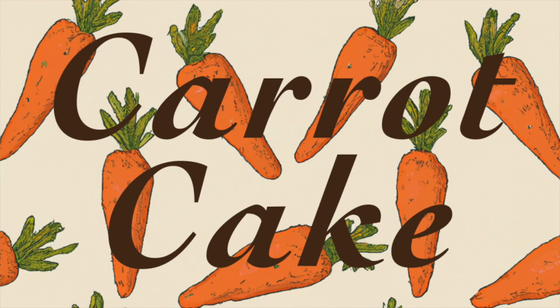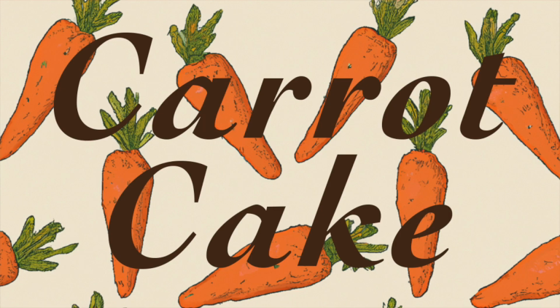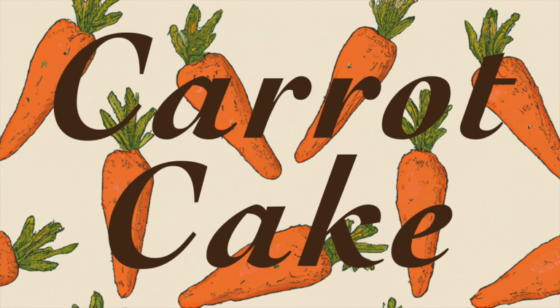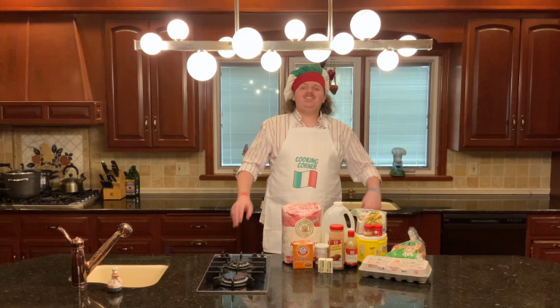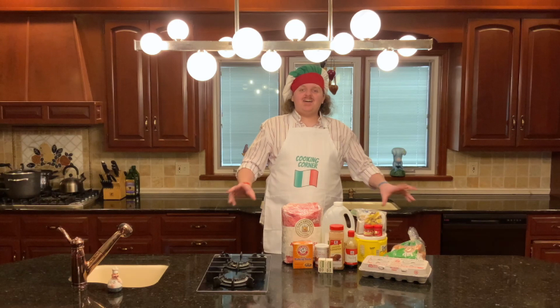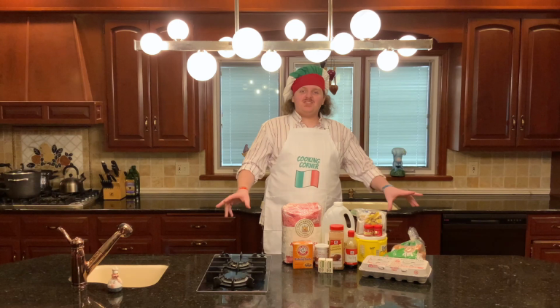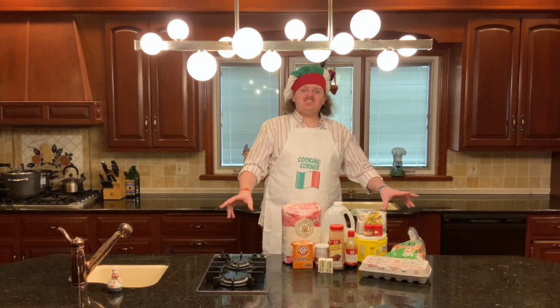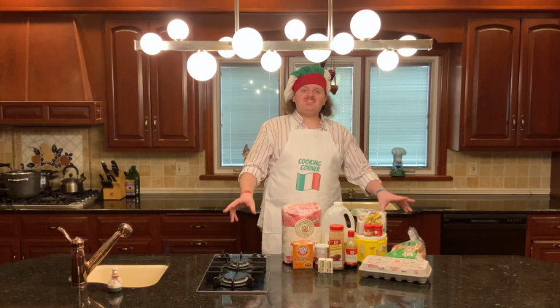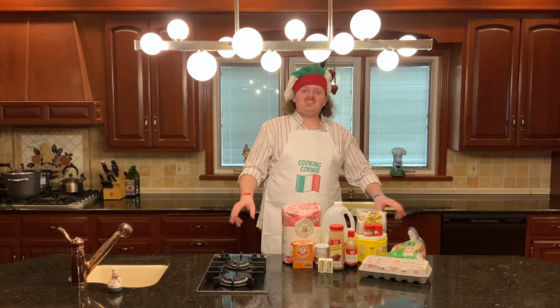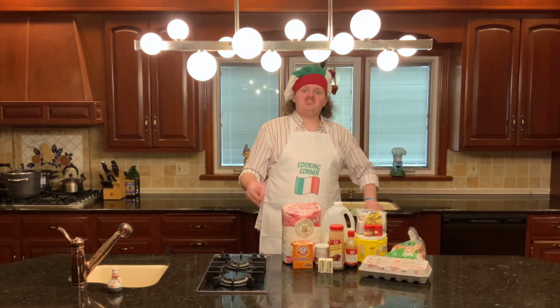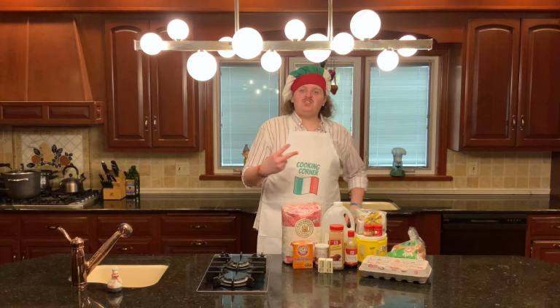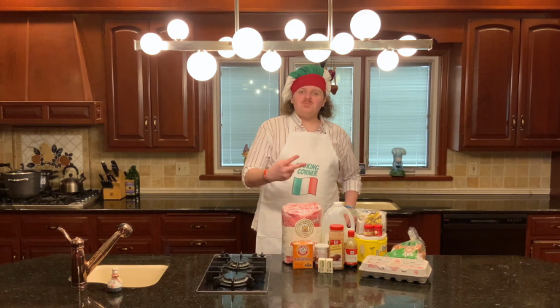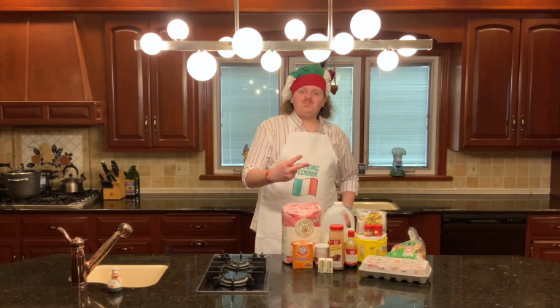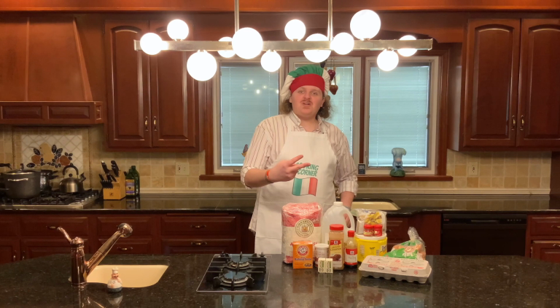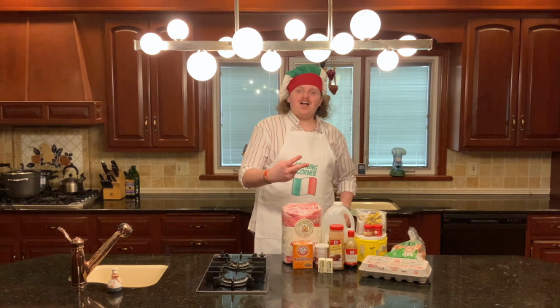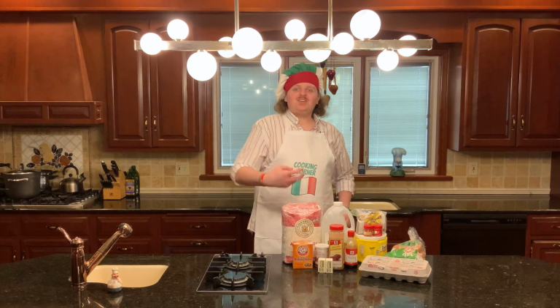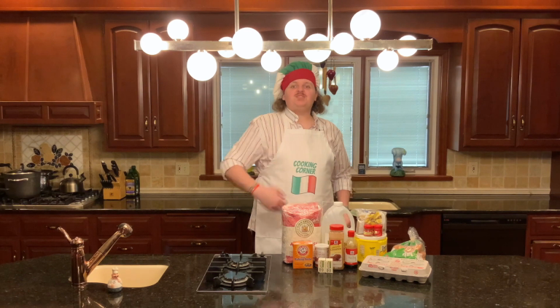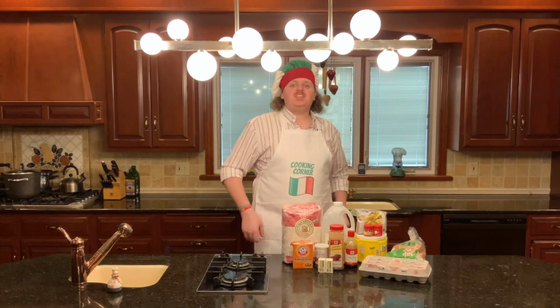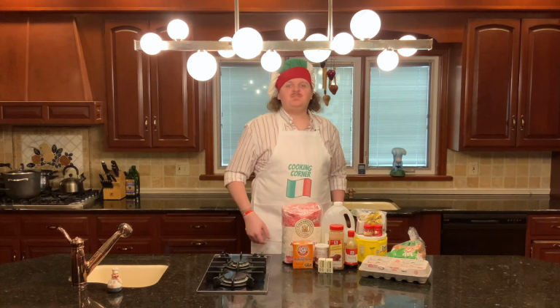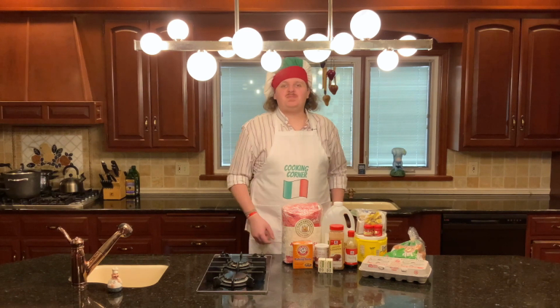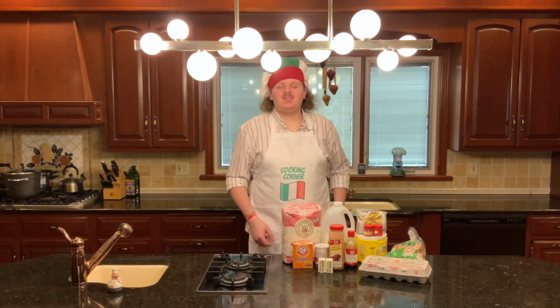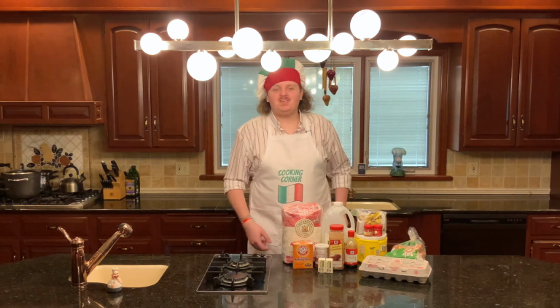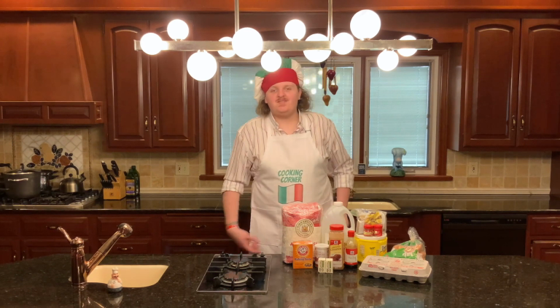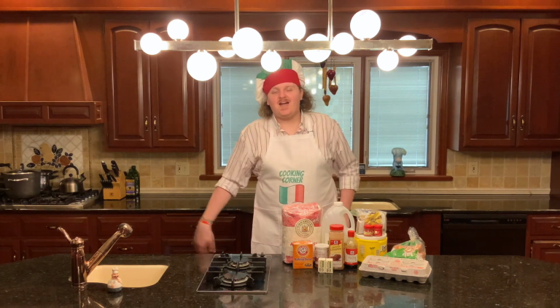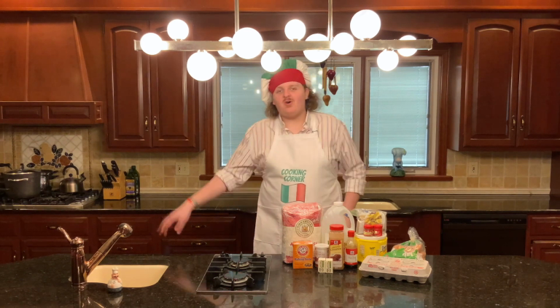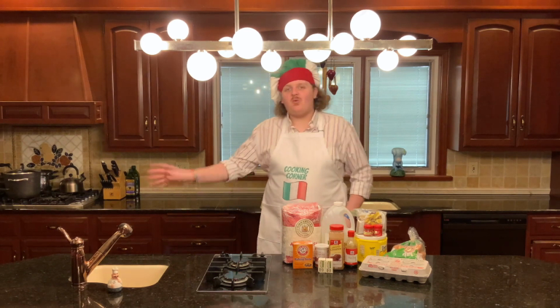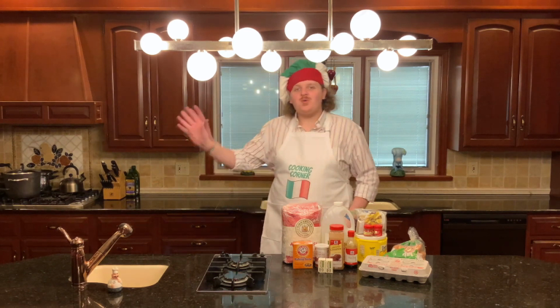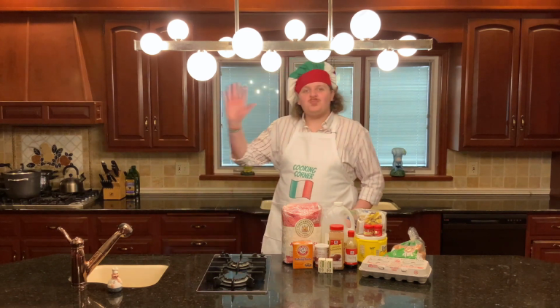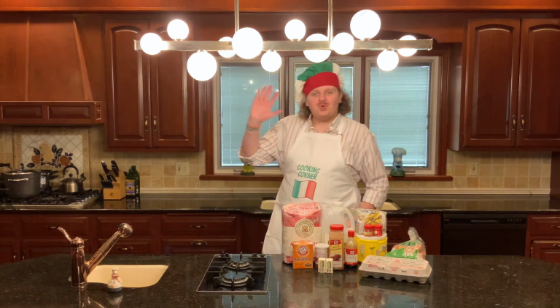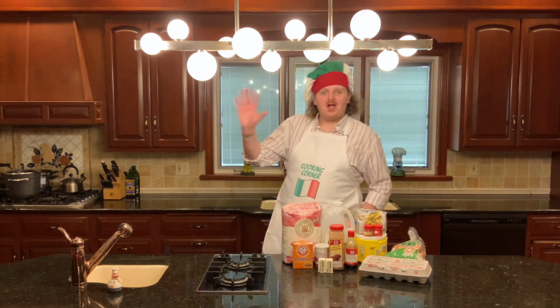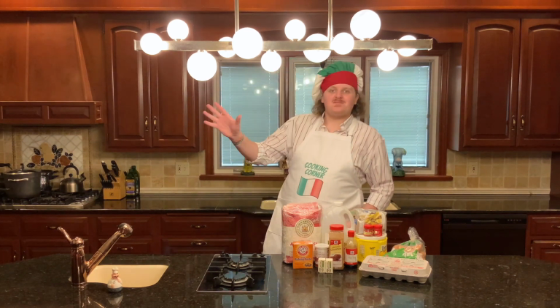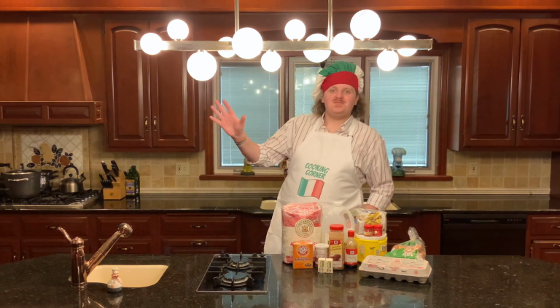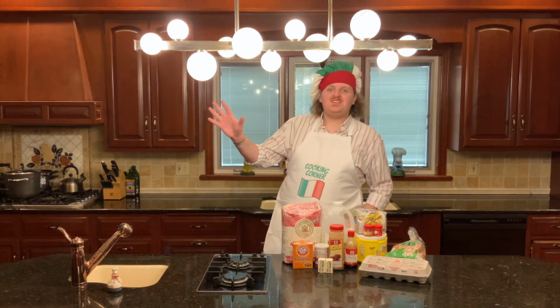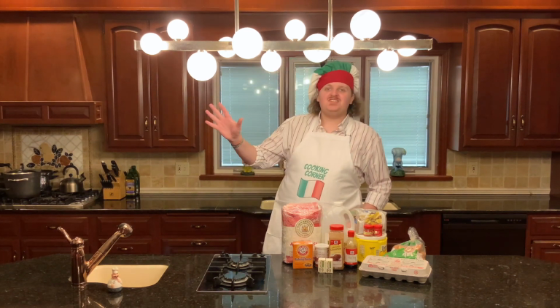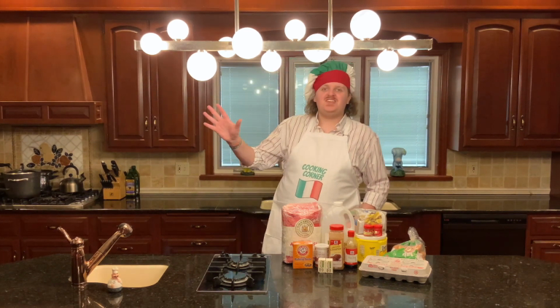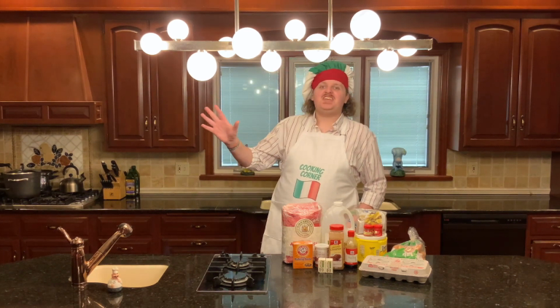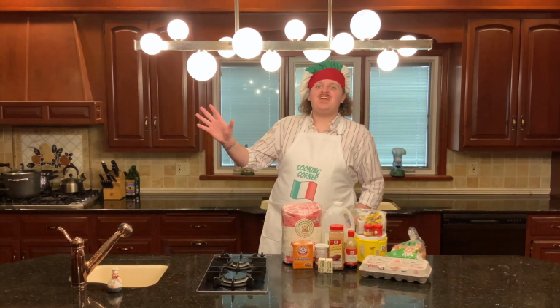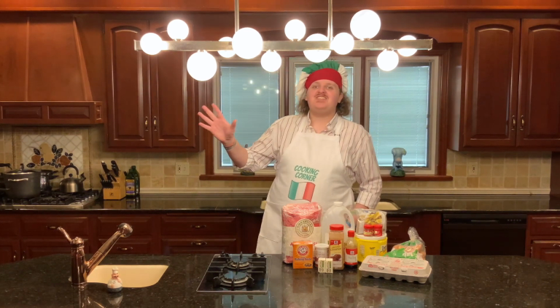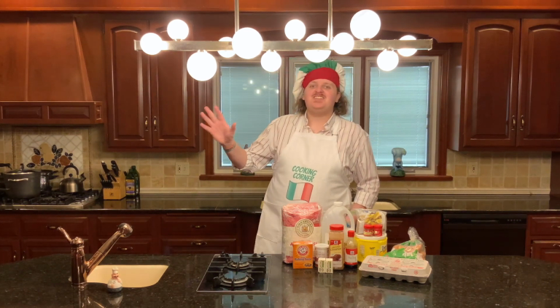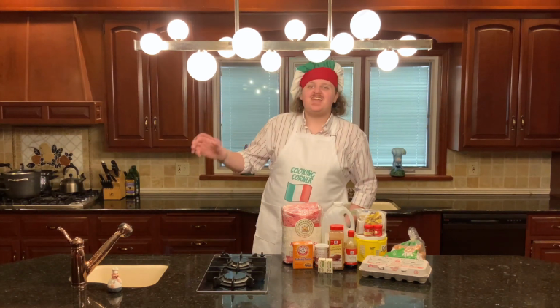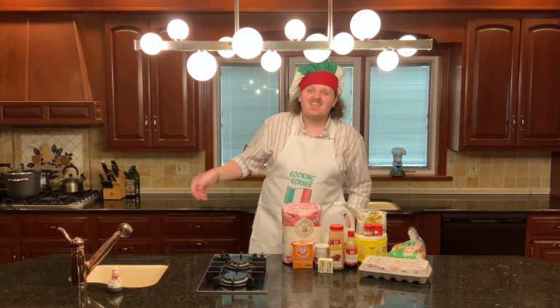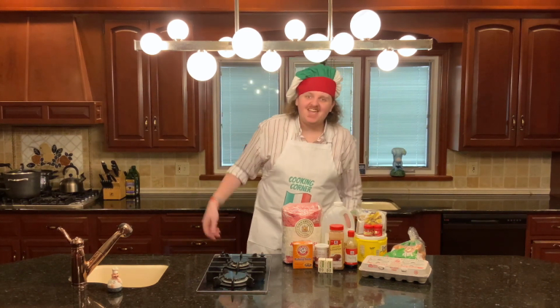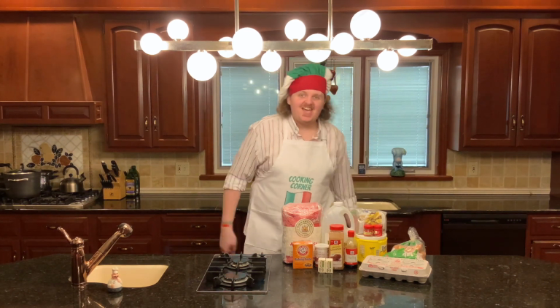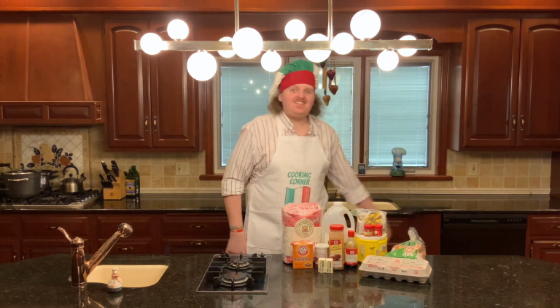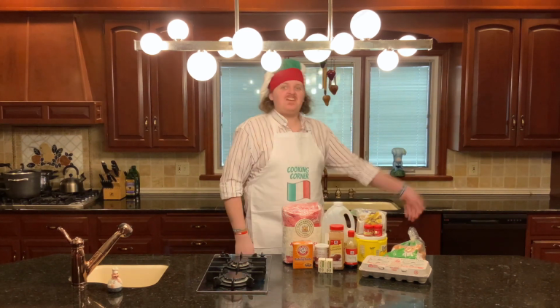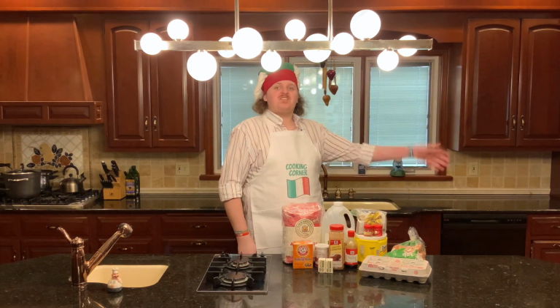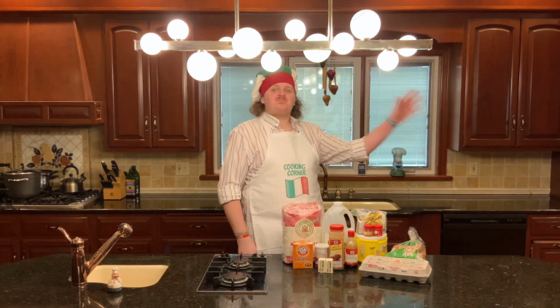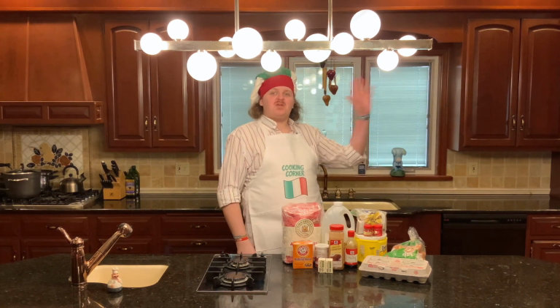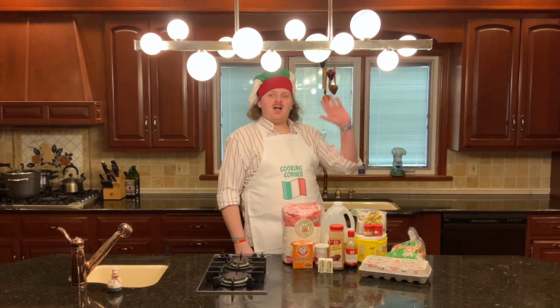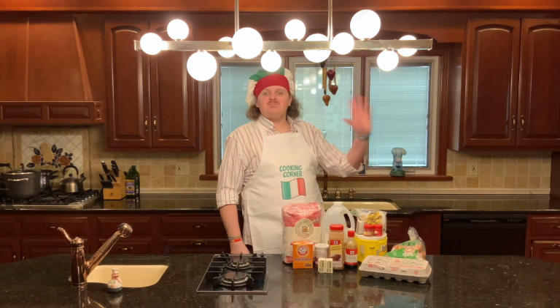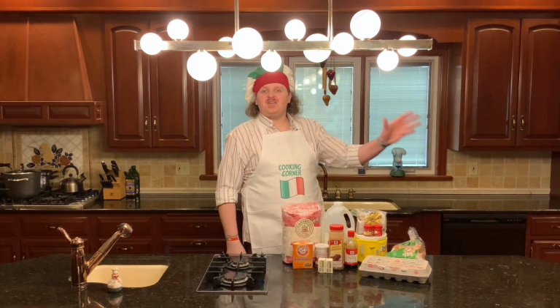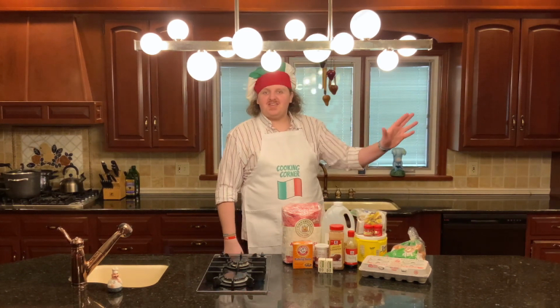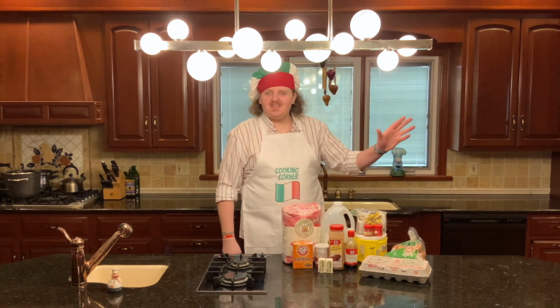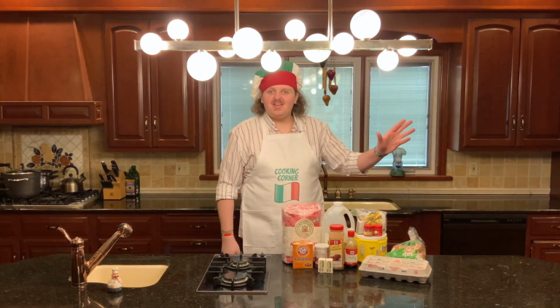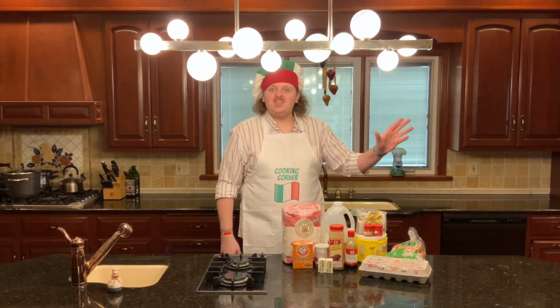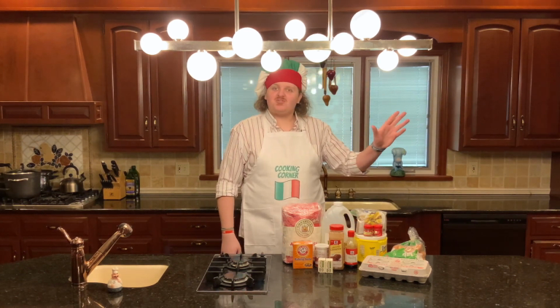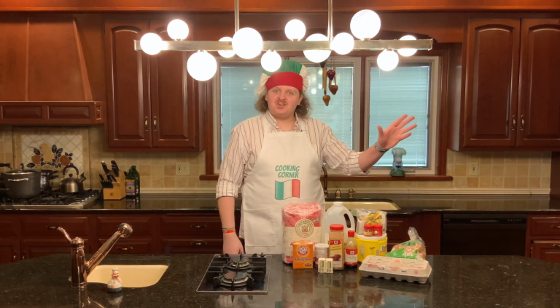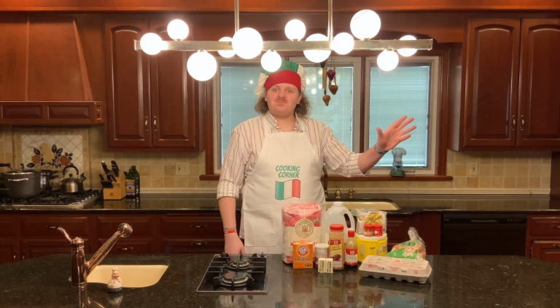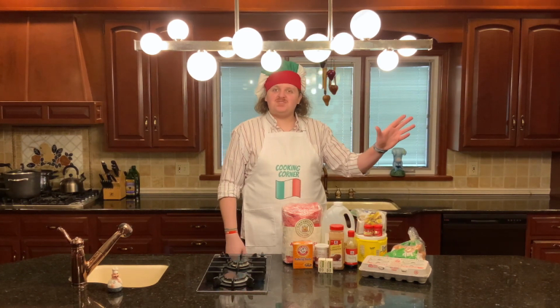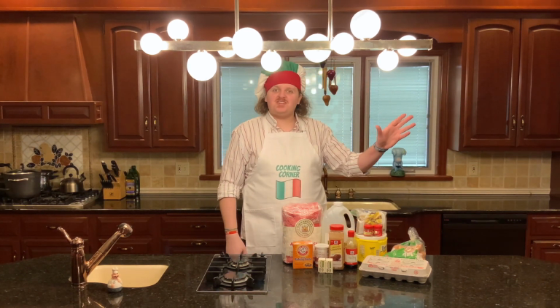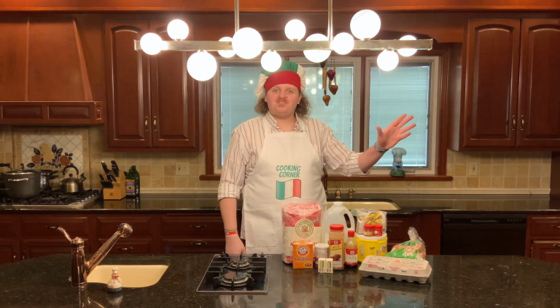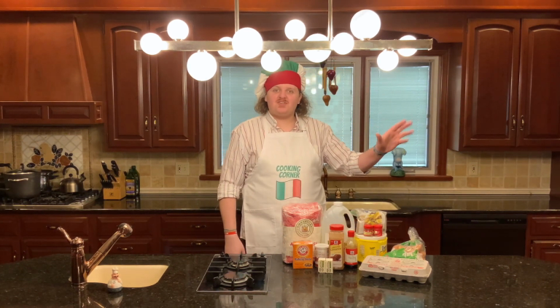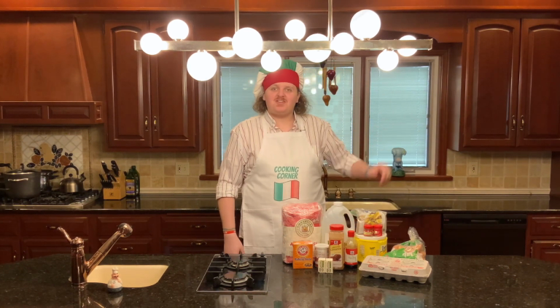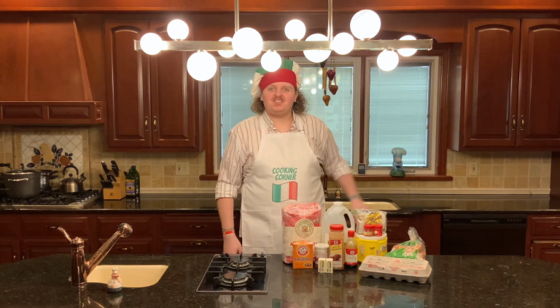Now this is a two-pronged recipe. You've got one prong being your carrot cake and the other prong being your cream cheese frosting.